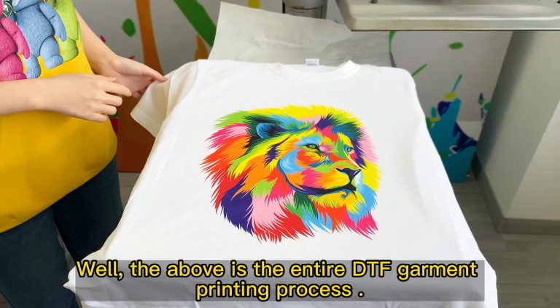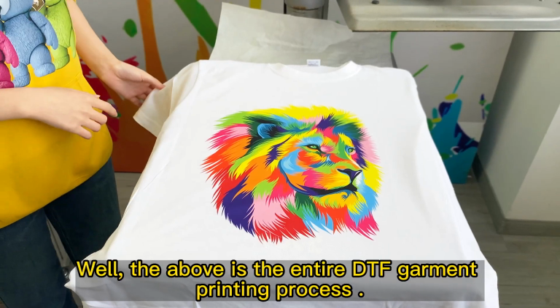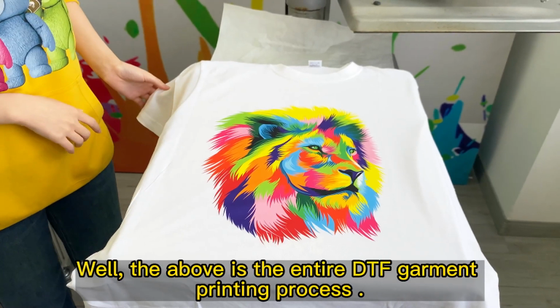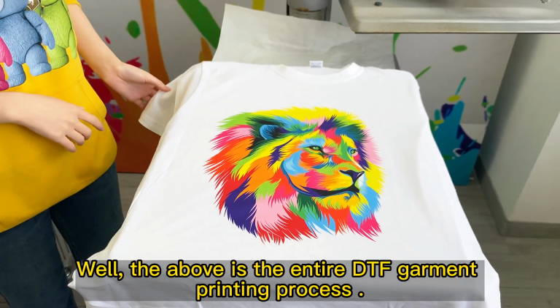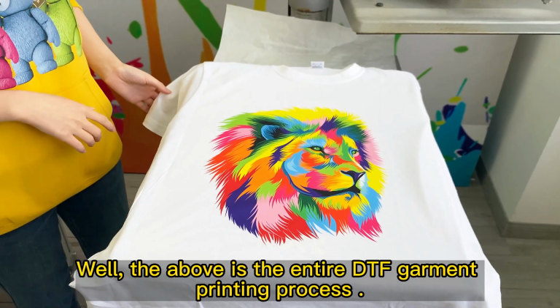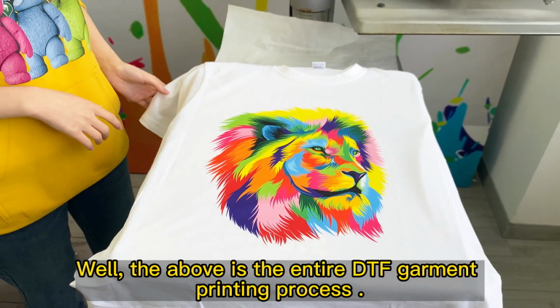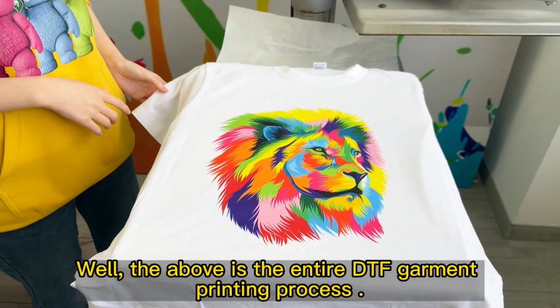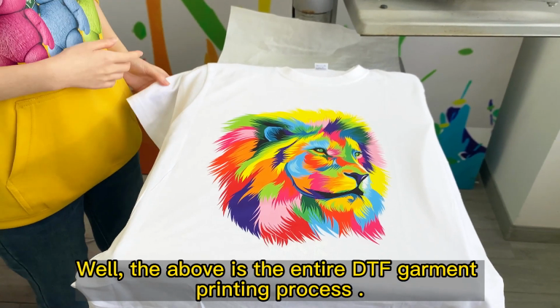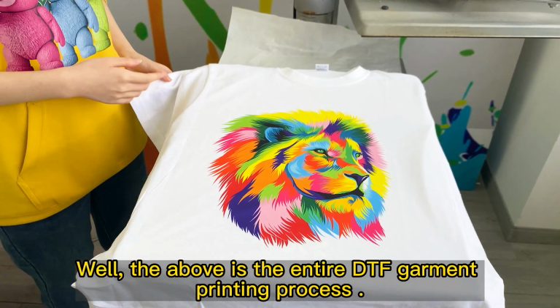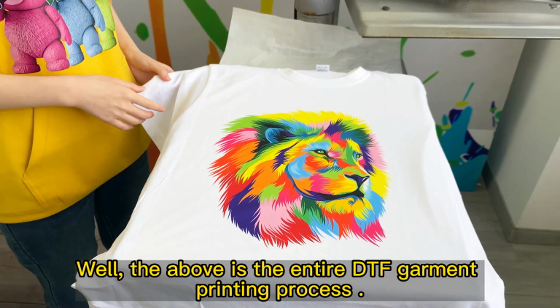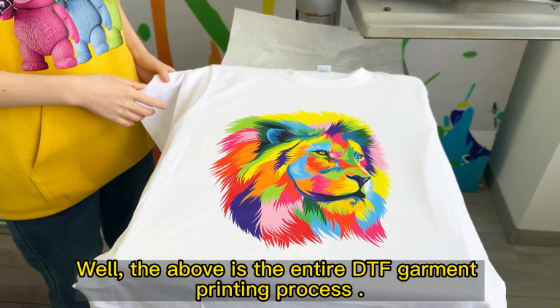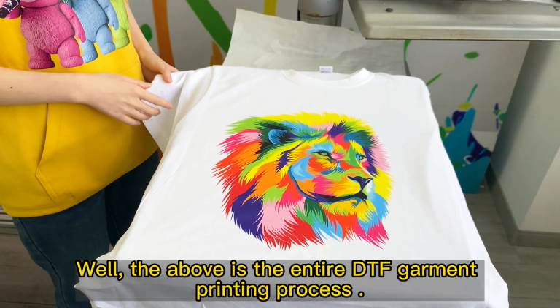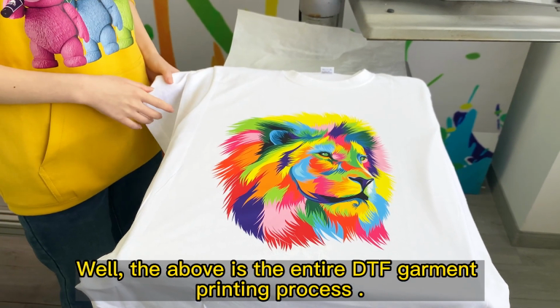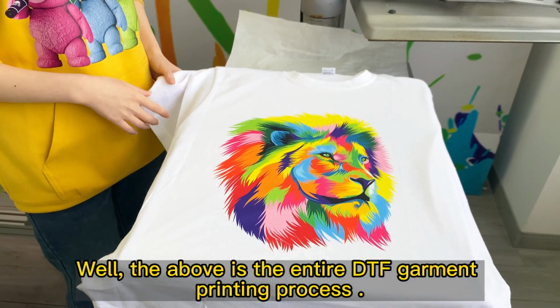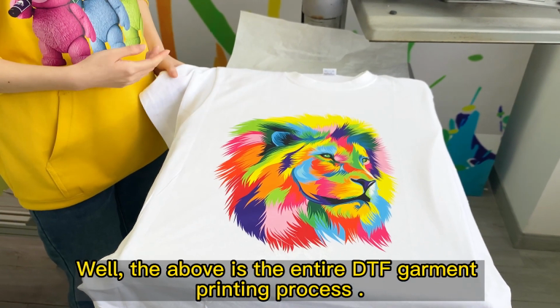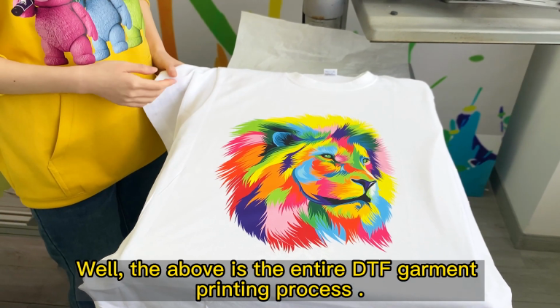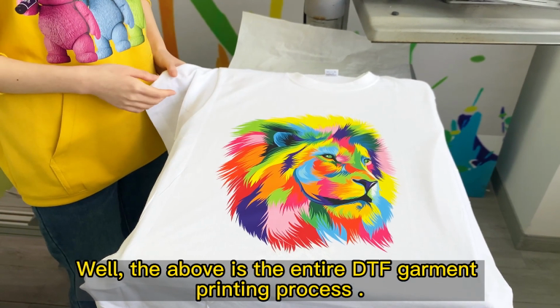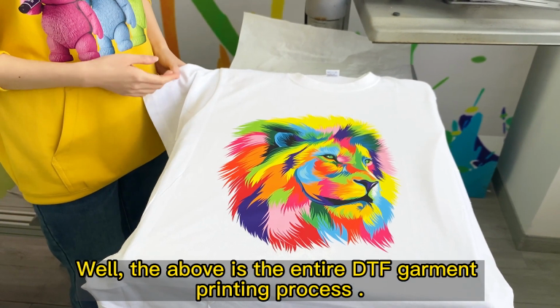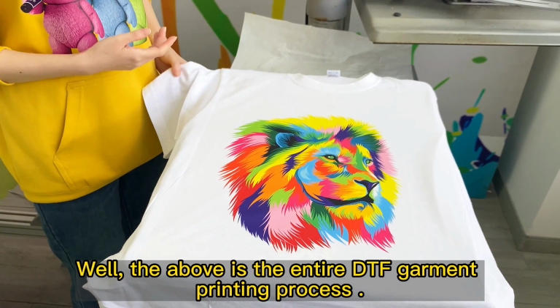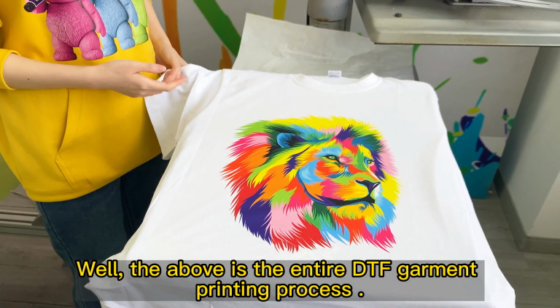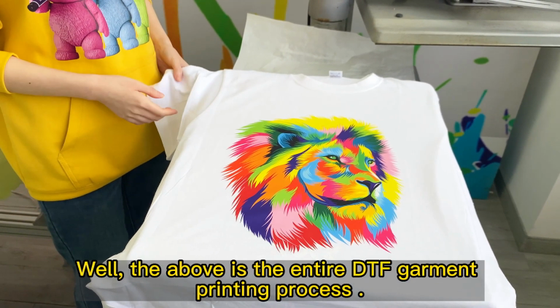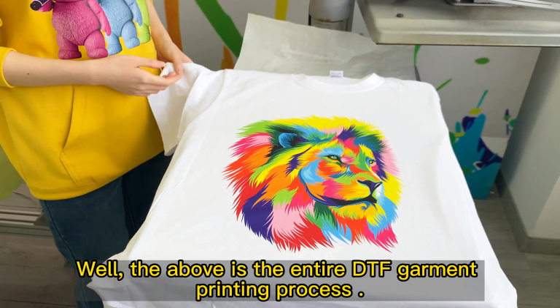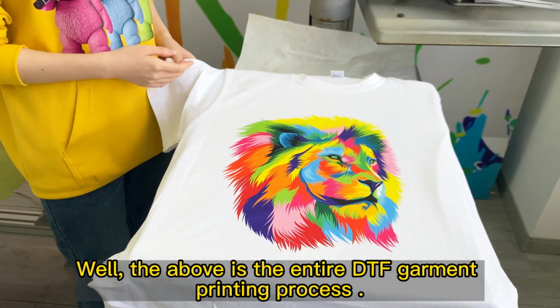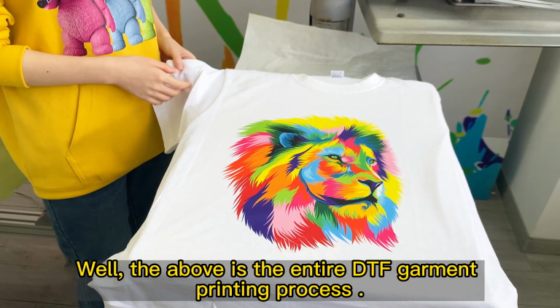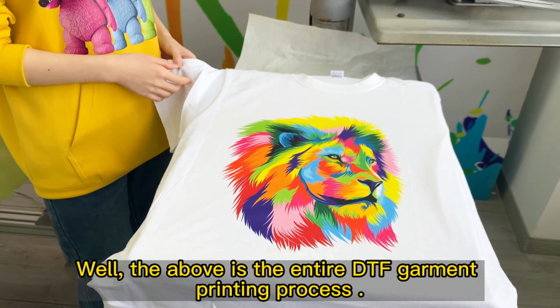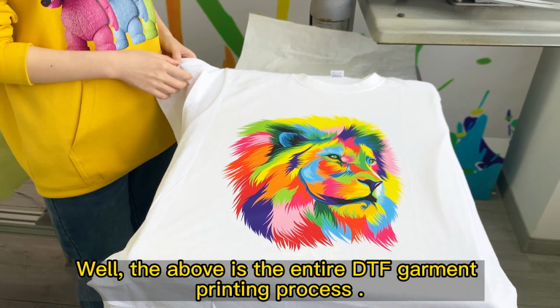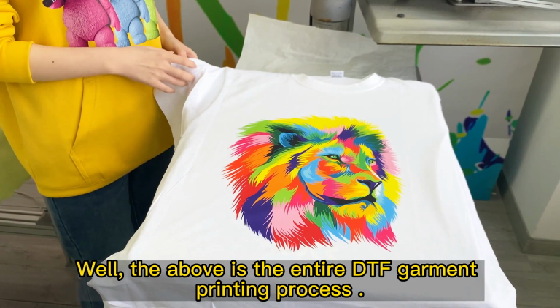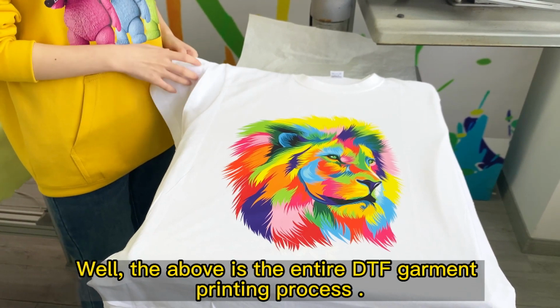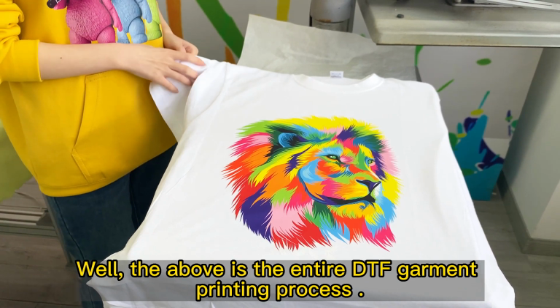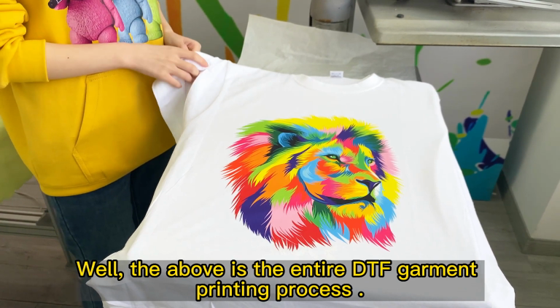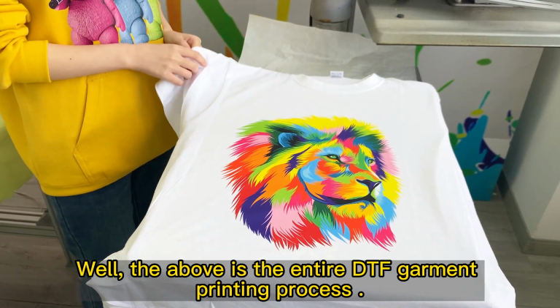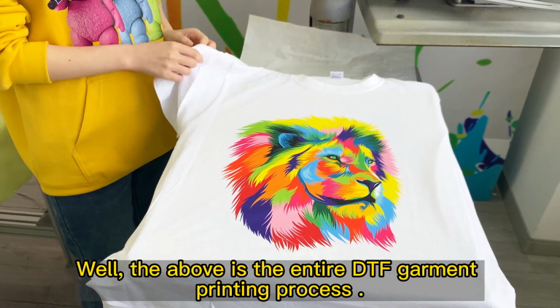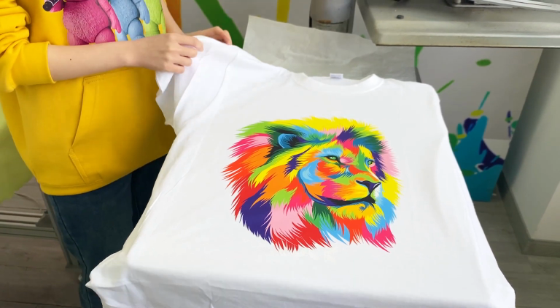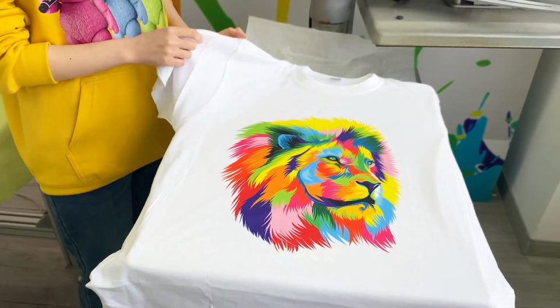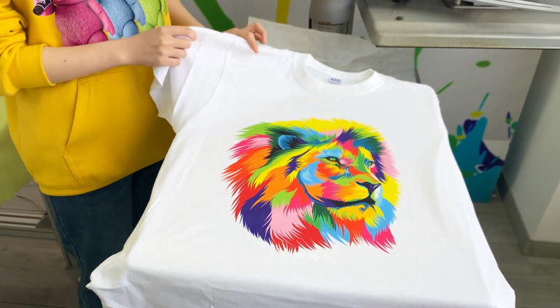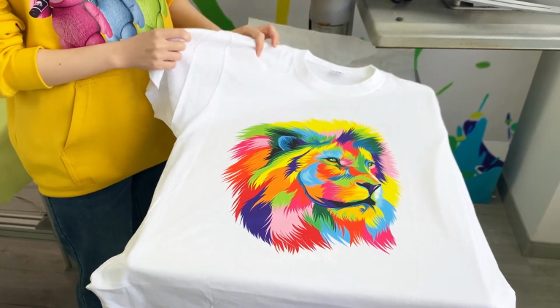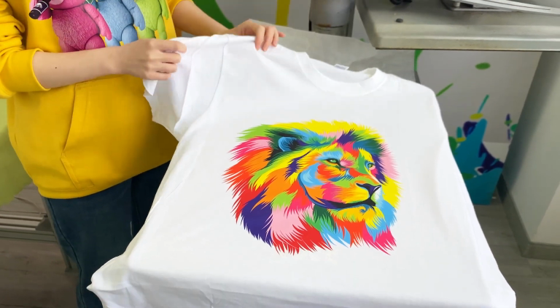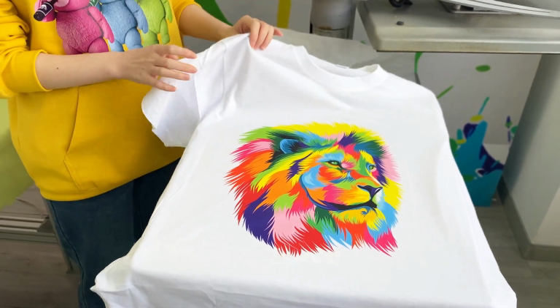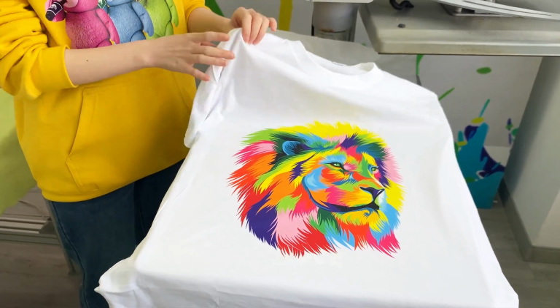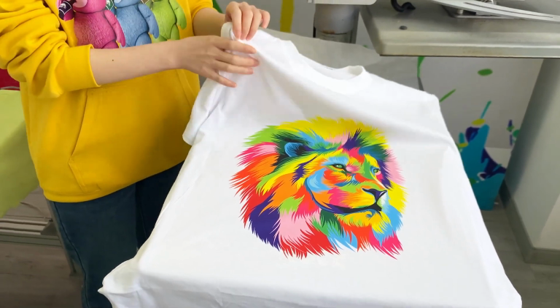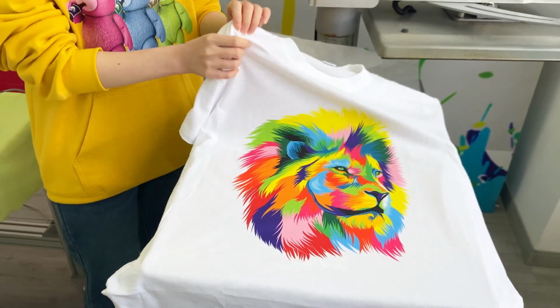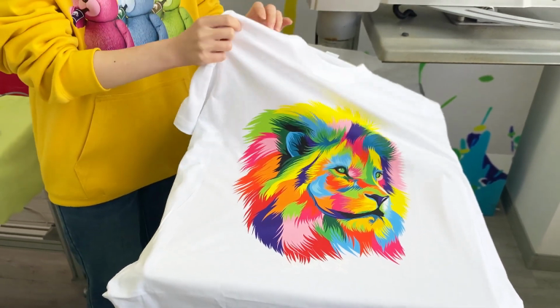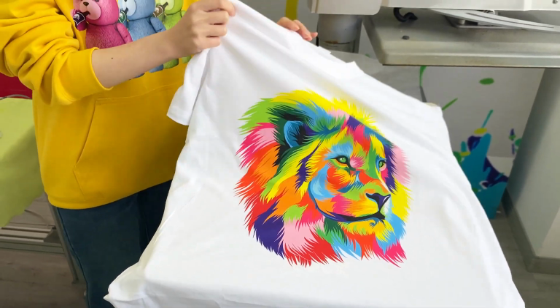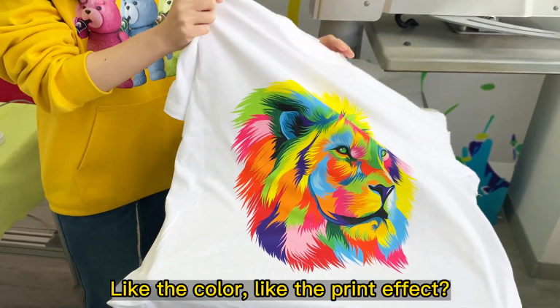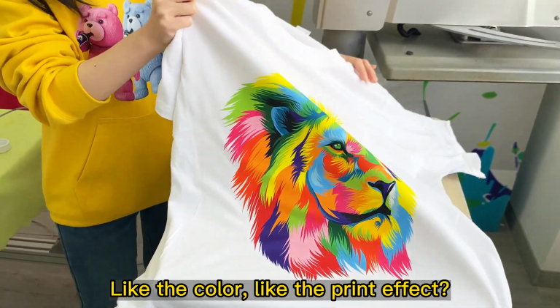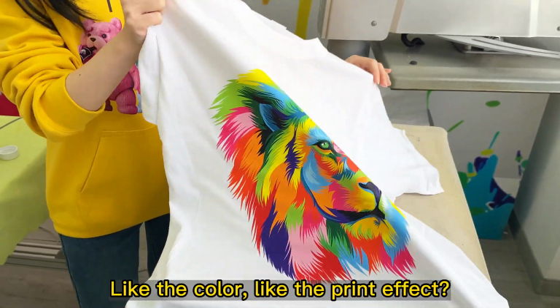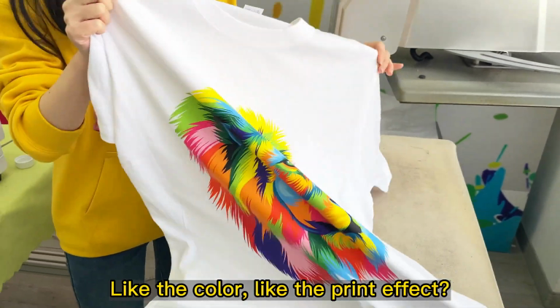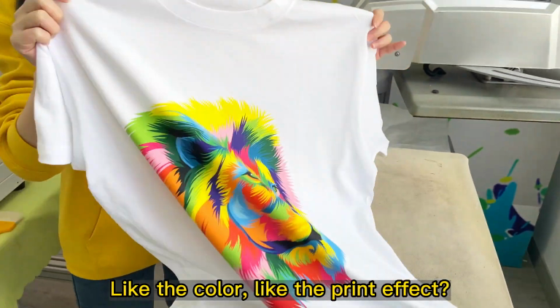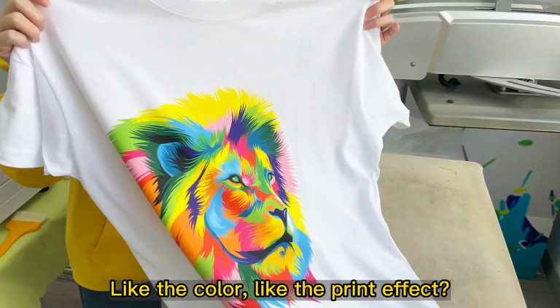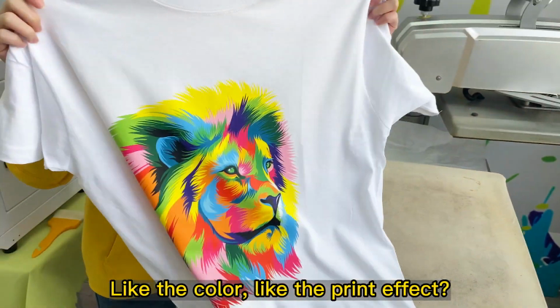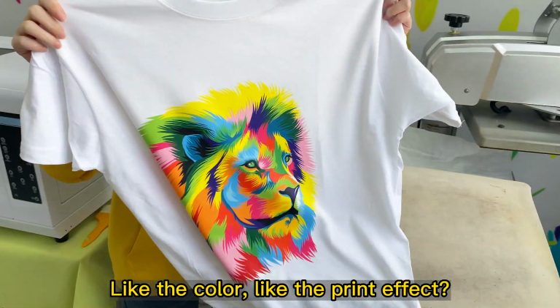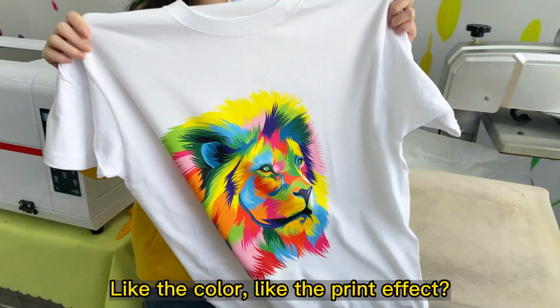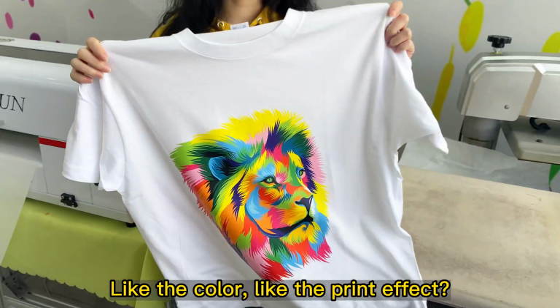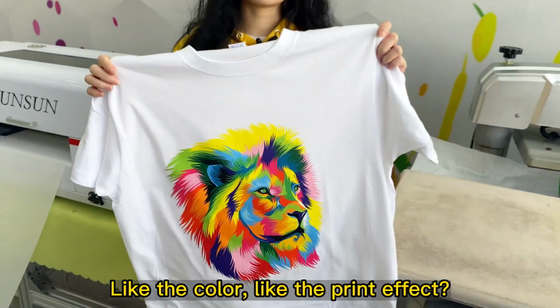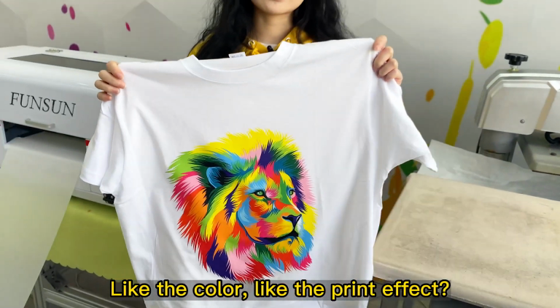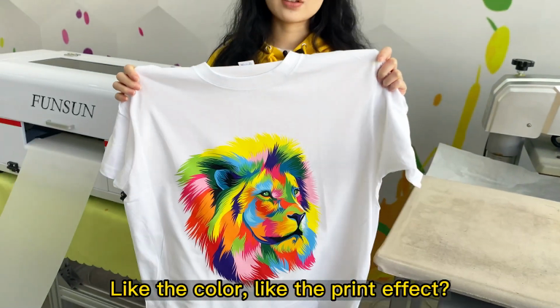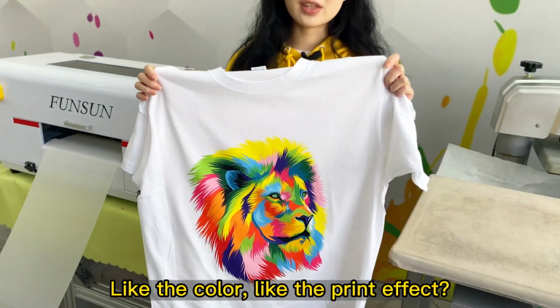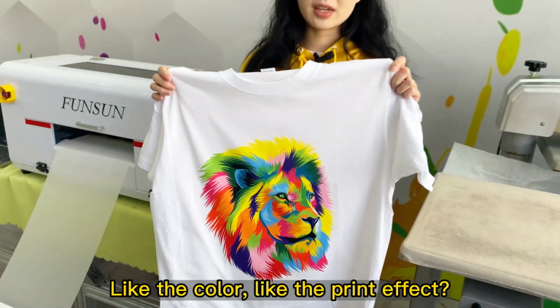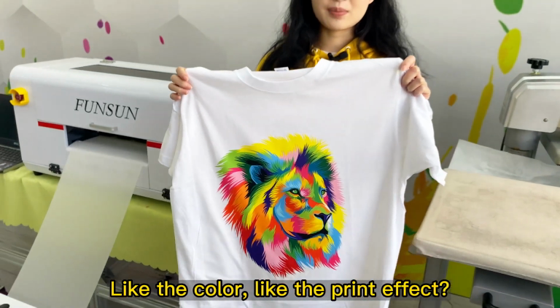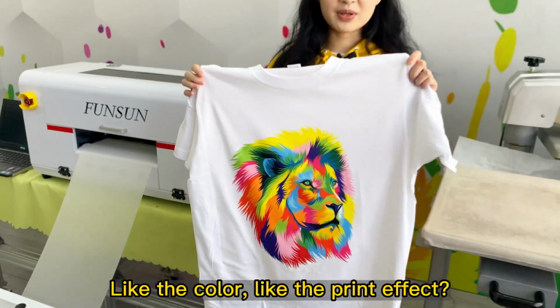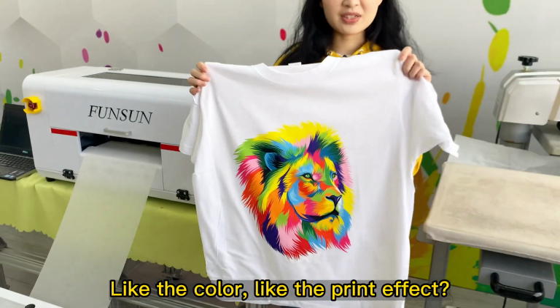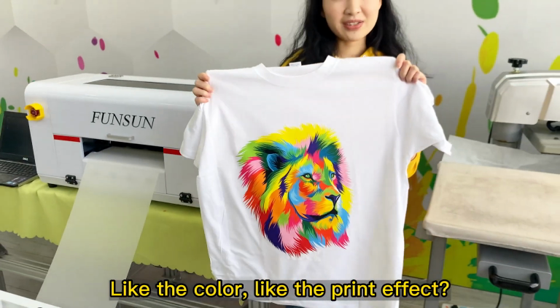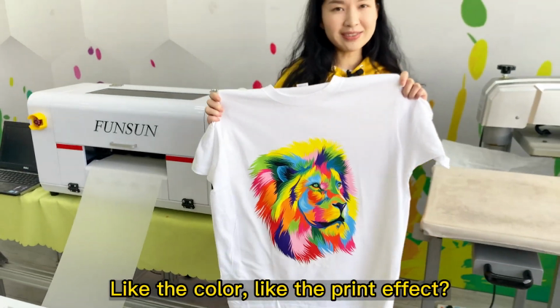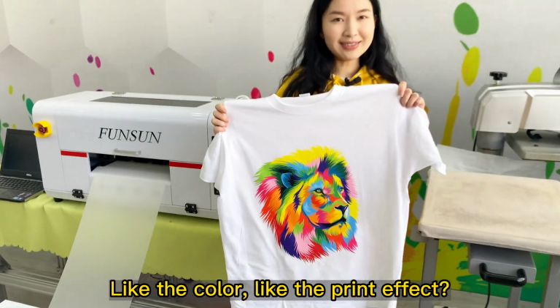The above is the entire DTF garment printing process. You can see the color and the print effect are great.